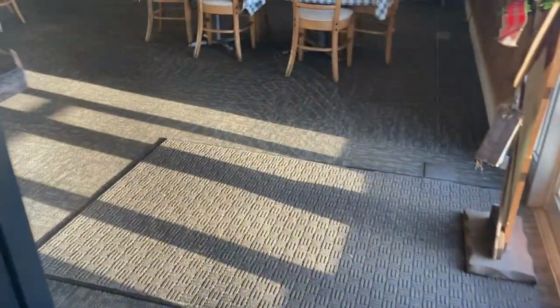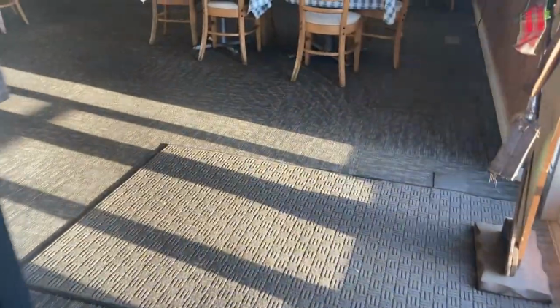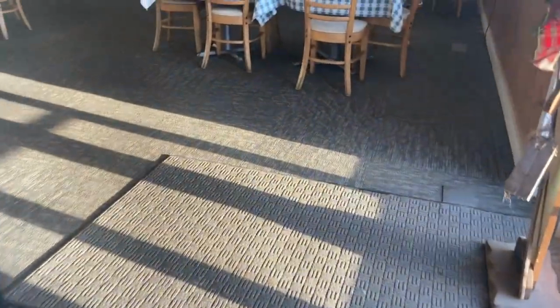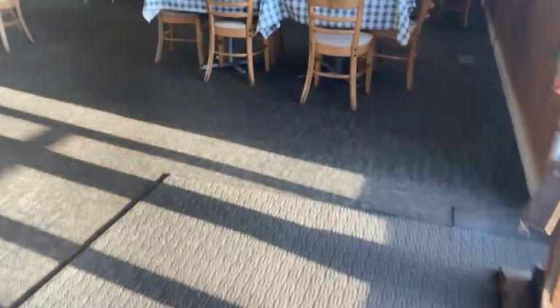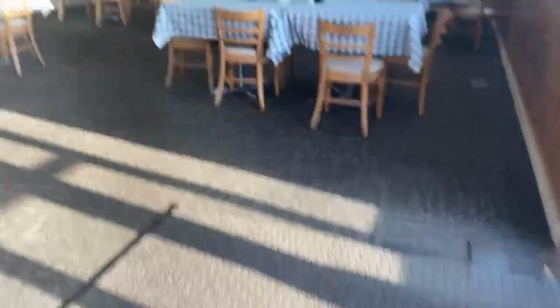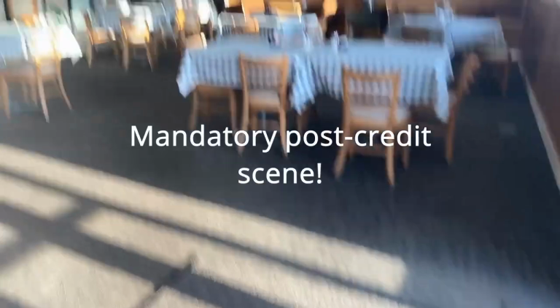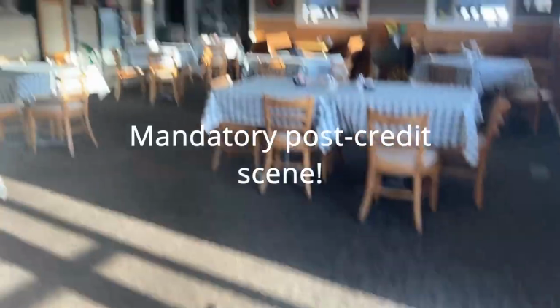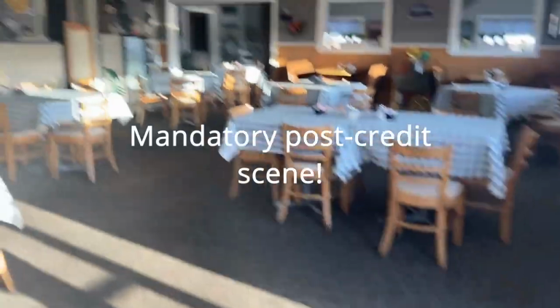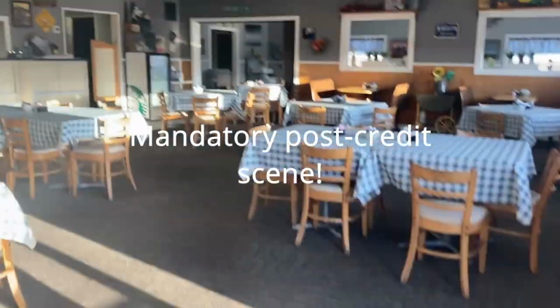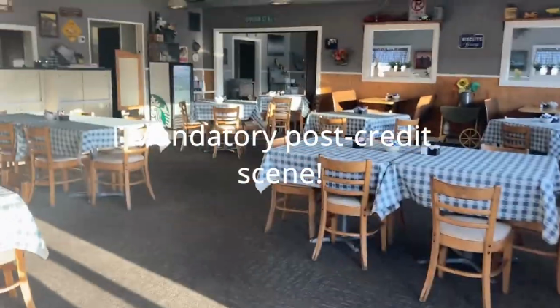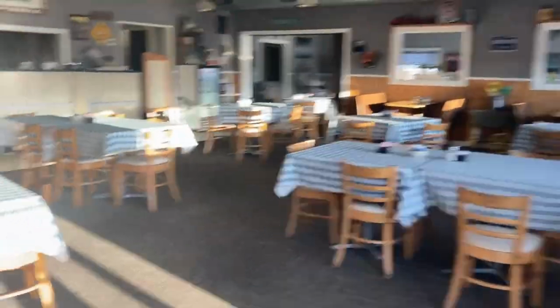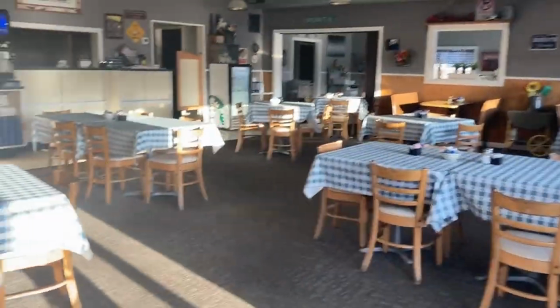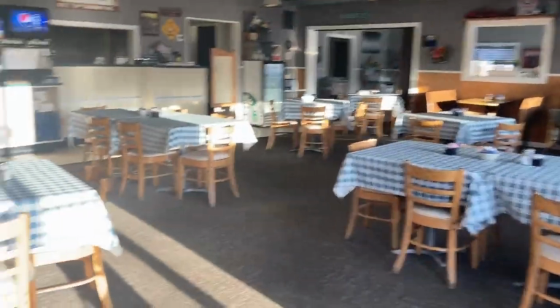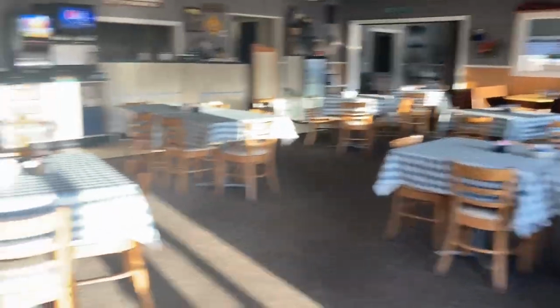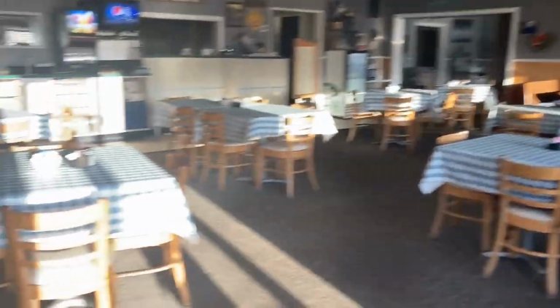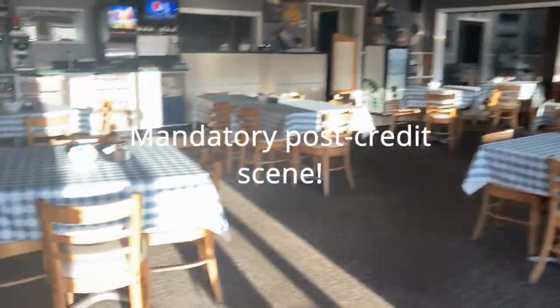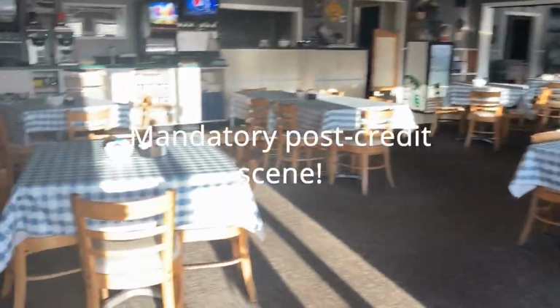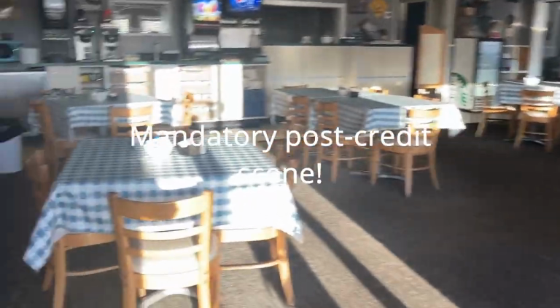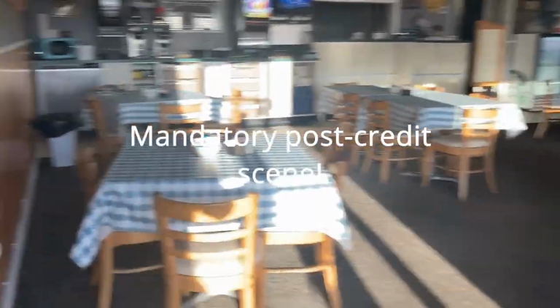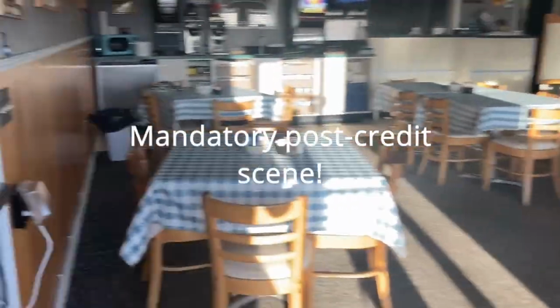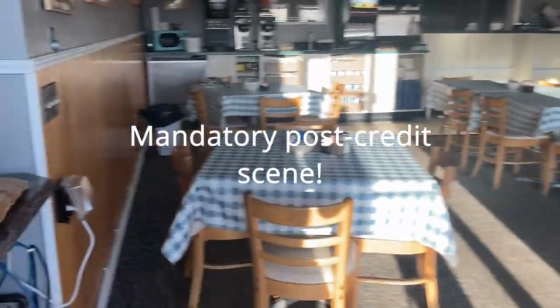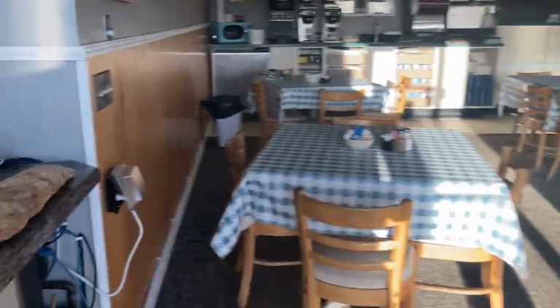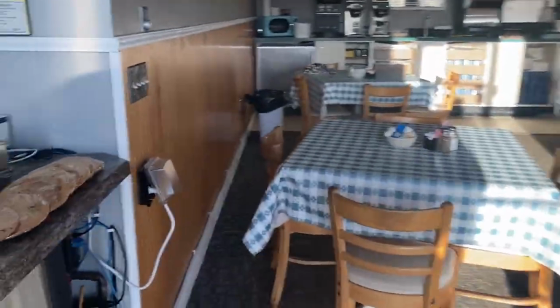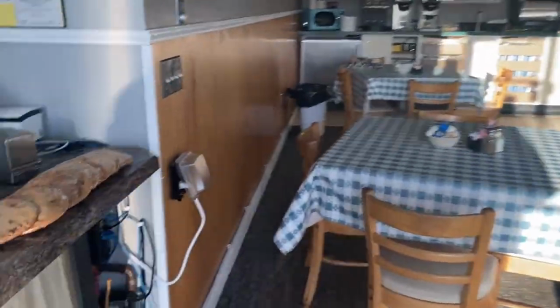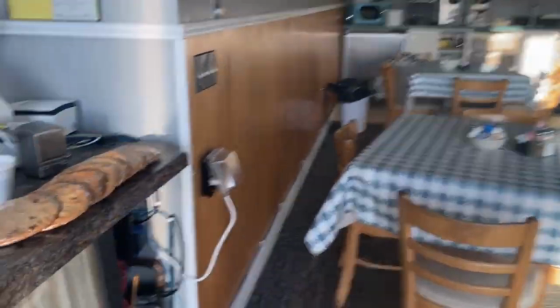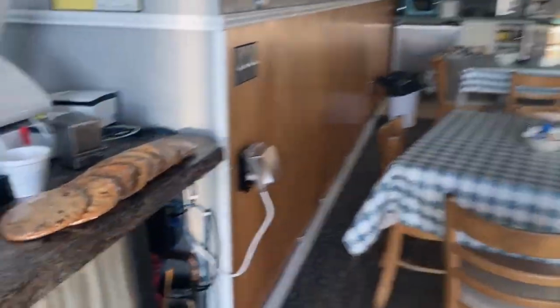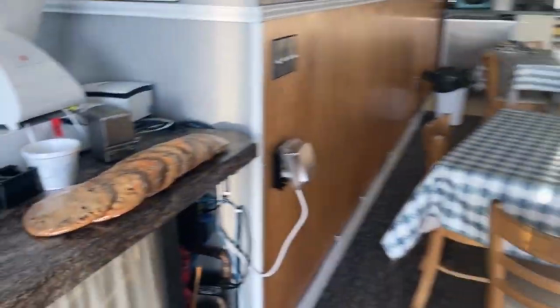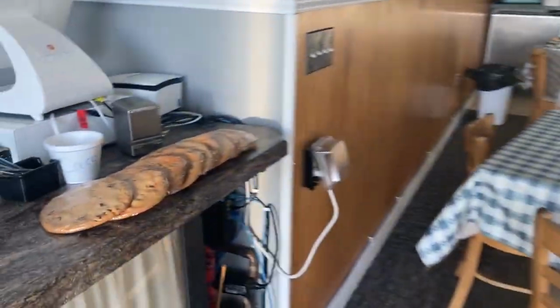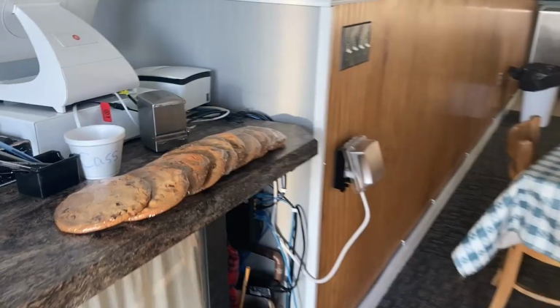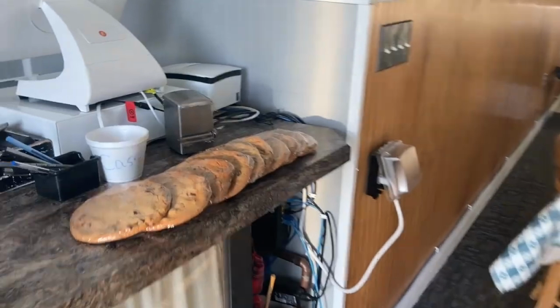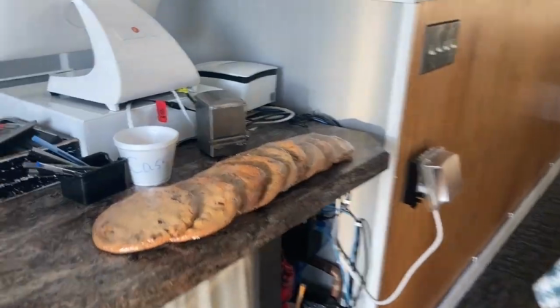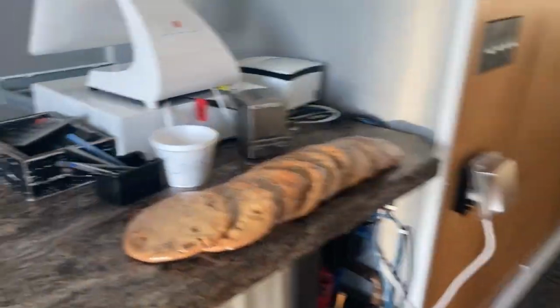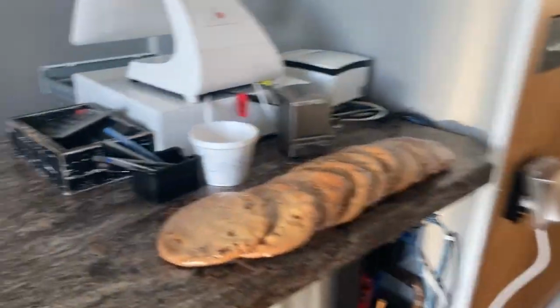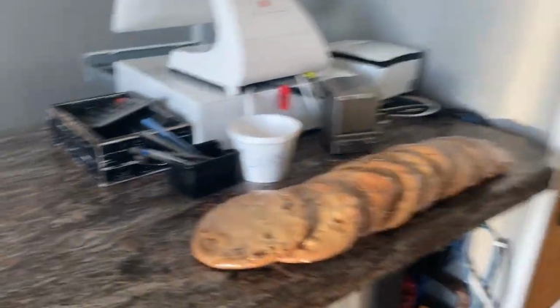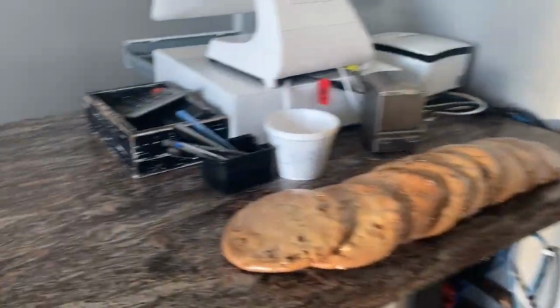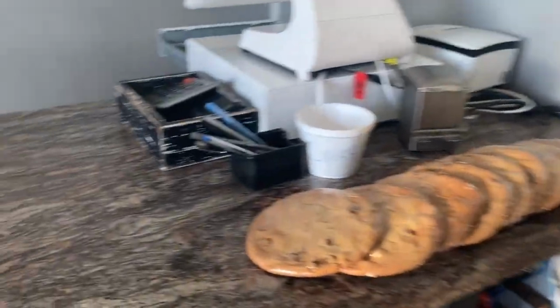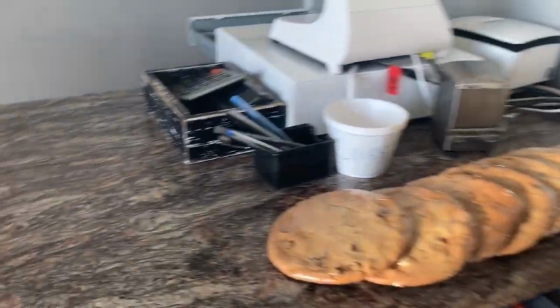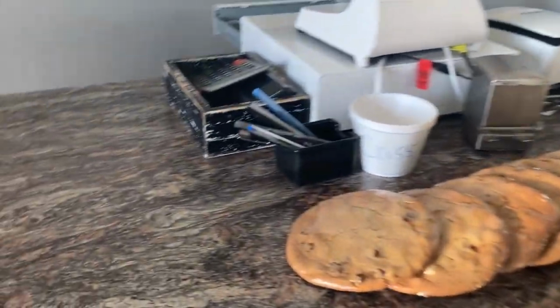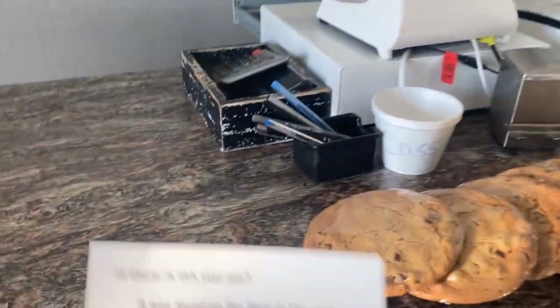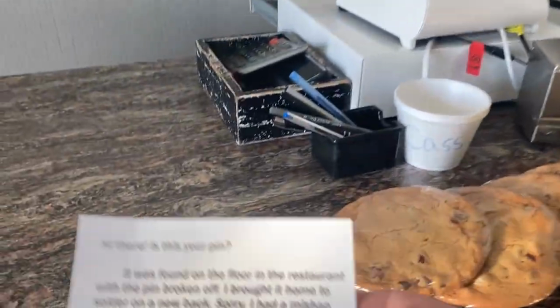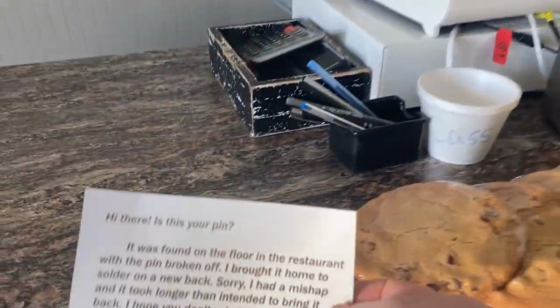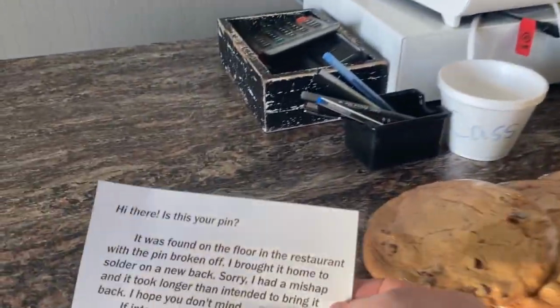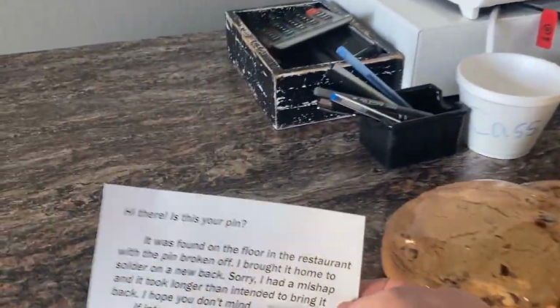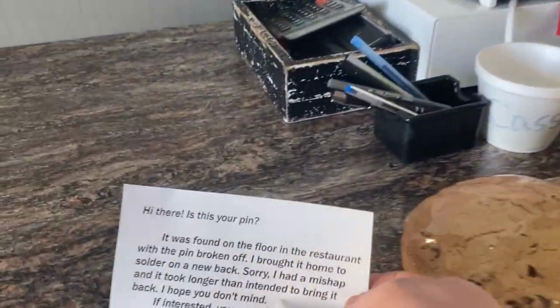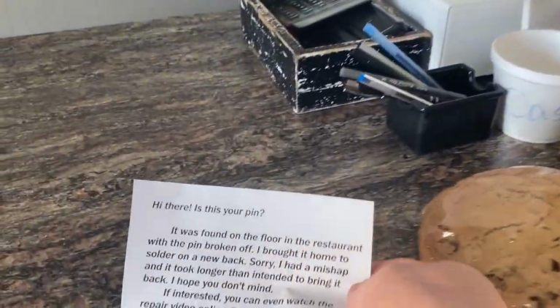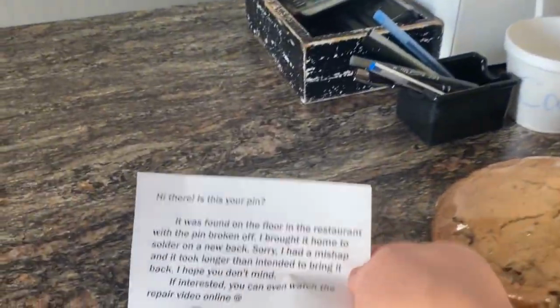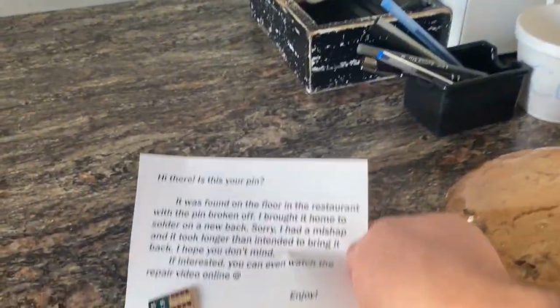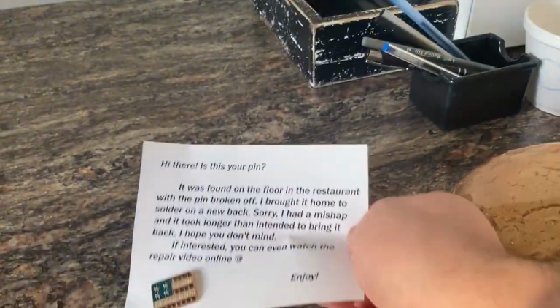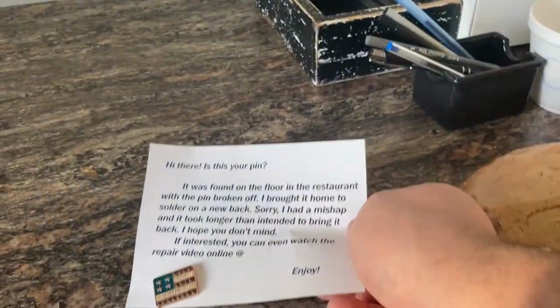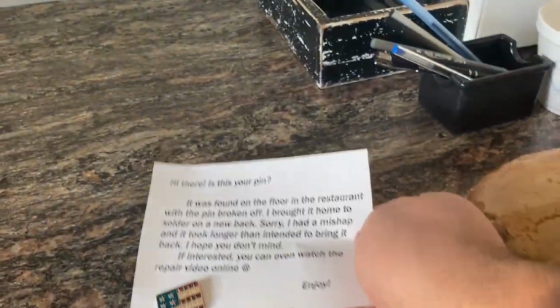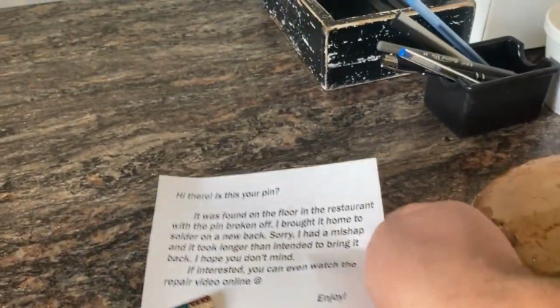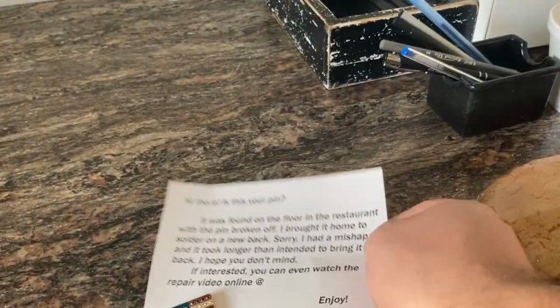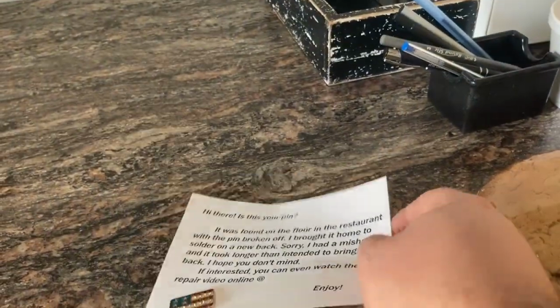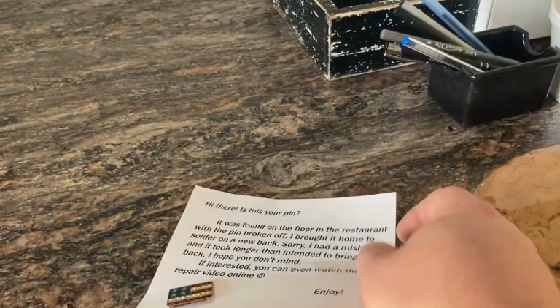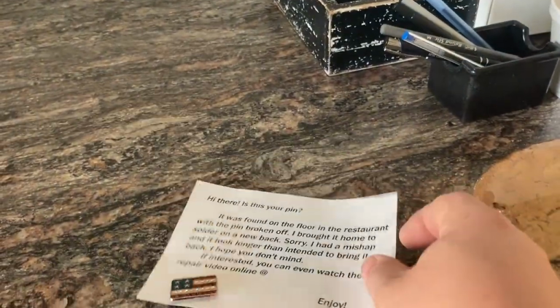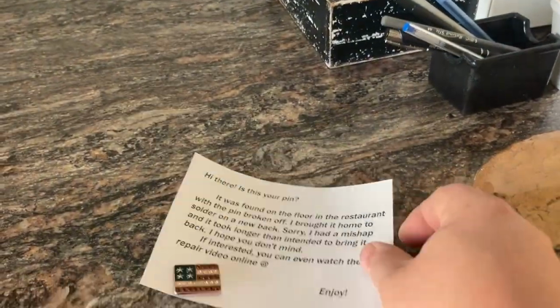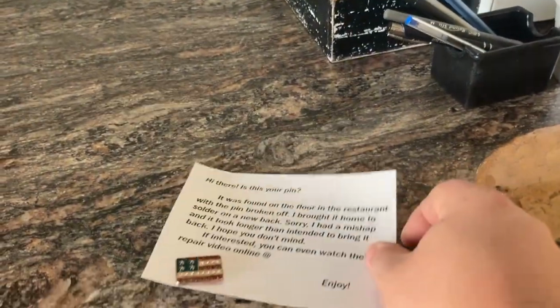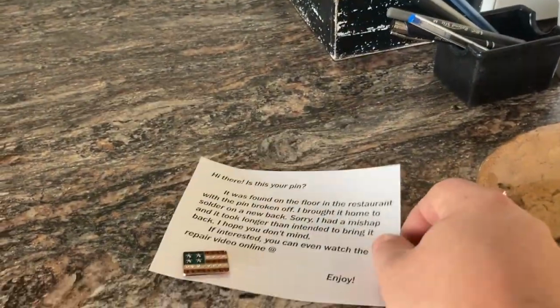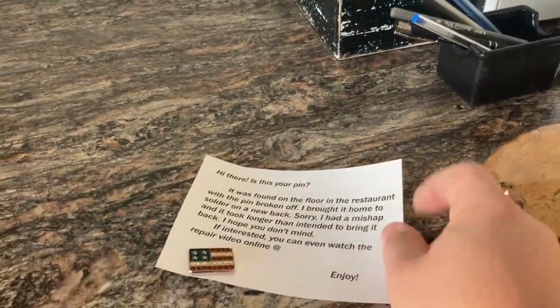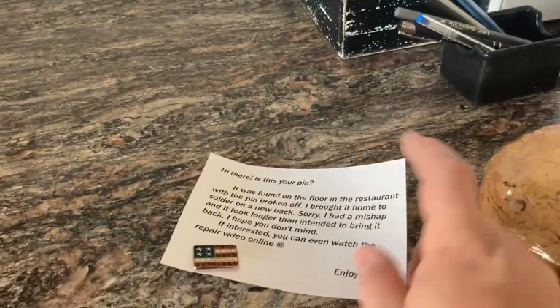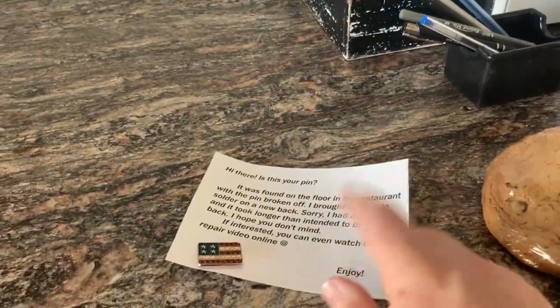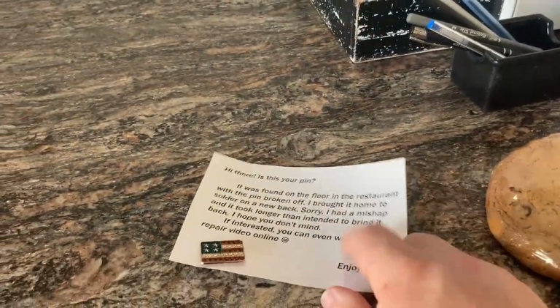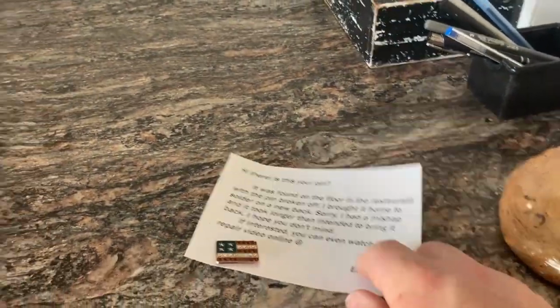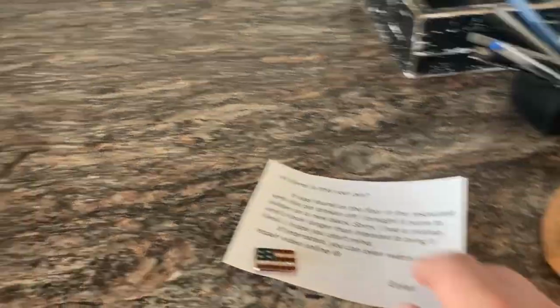I went back to the restaurant to drop off the pin, along with a note so they could find the video.